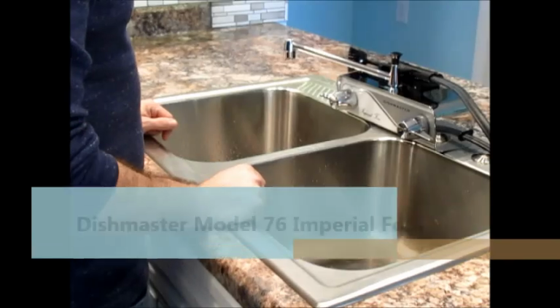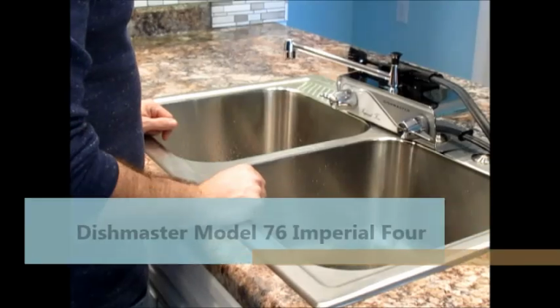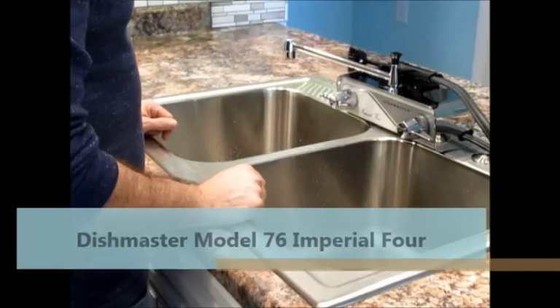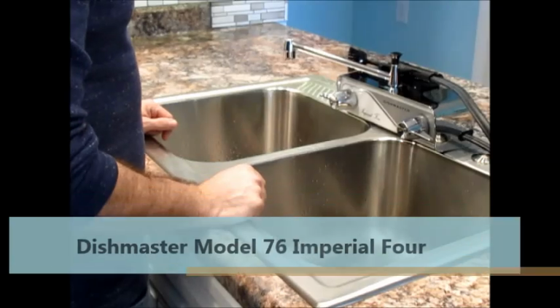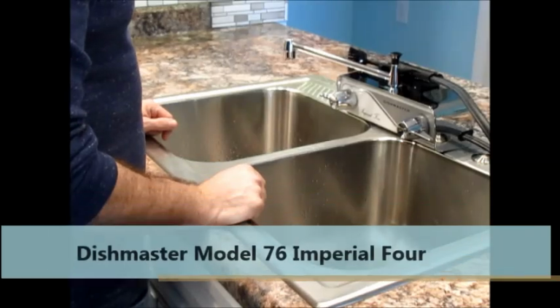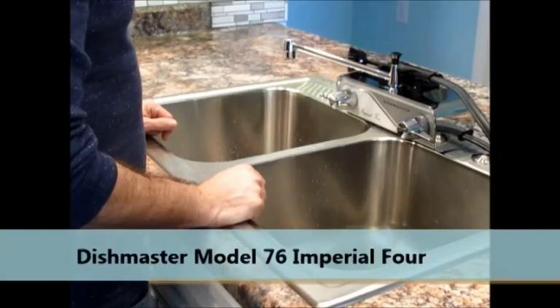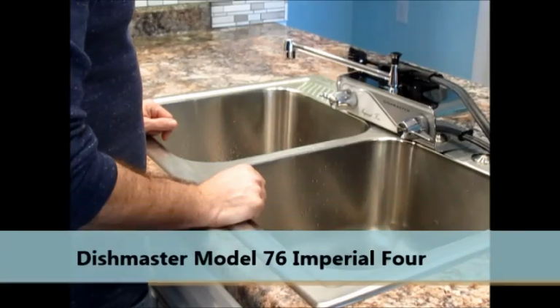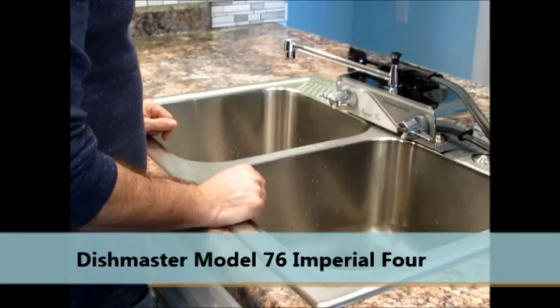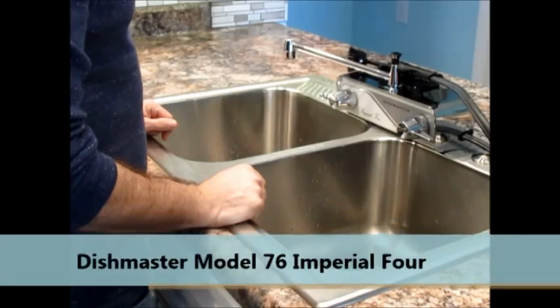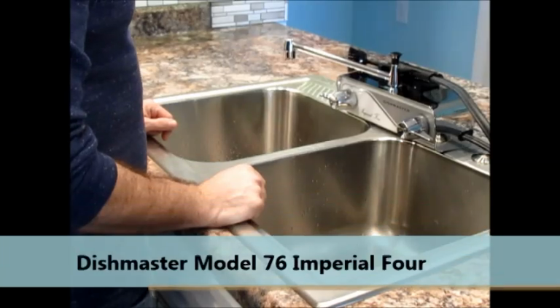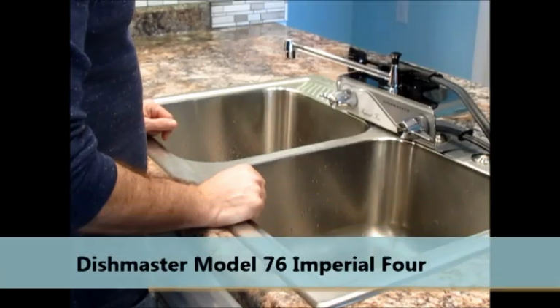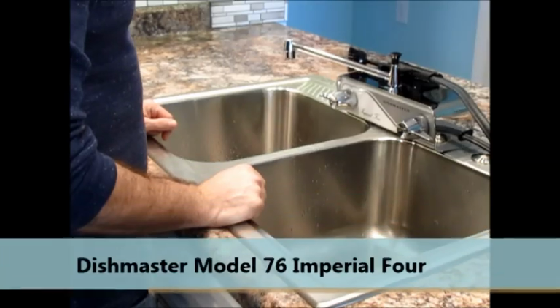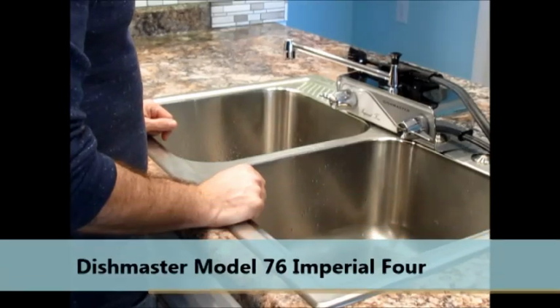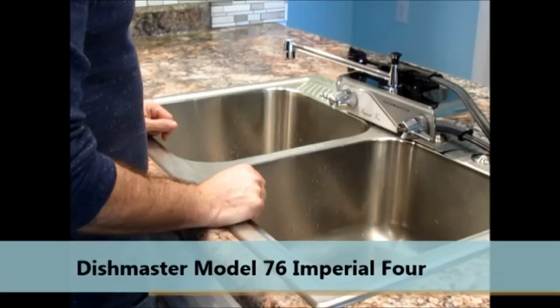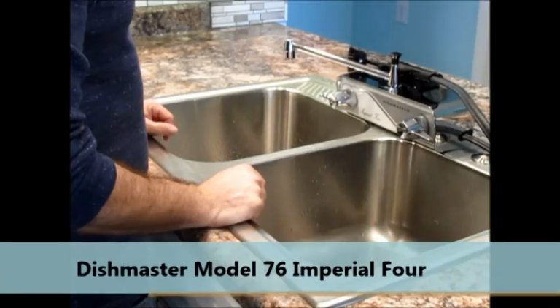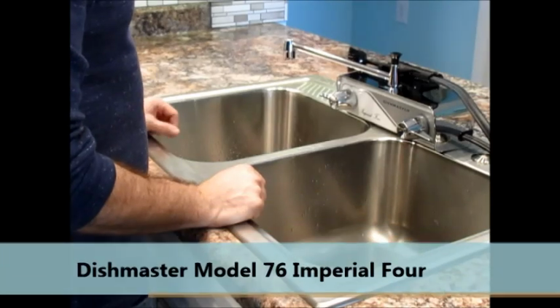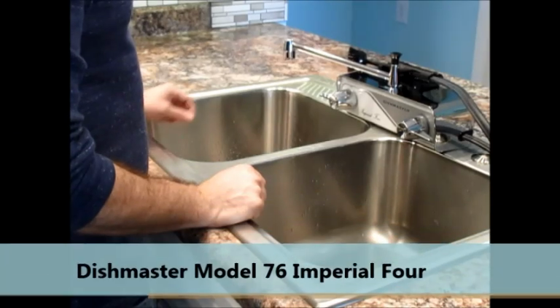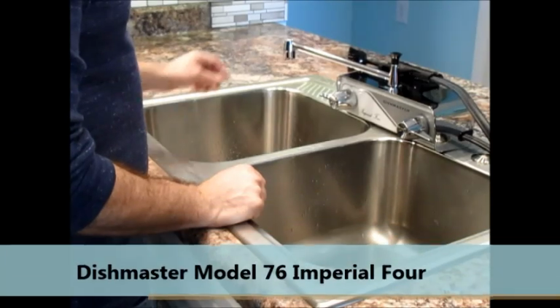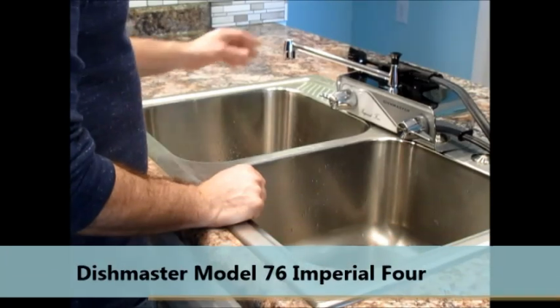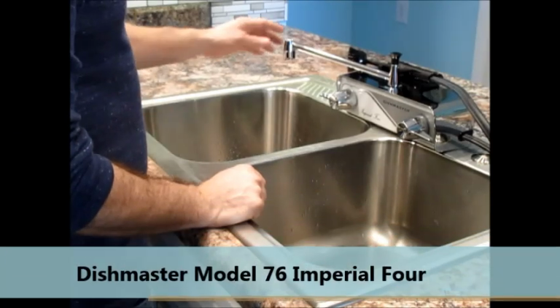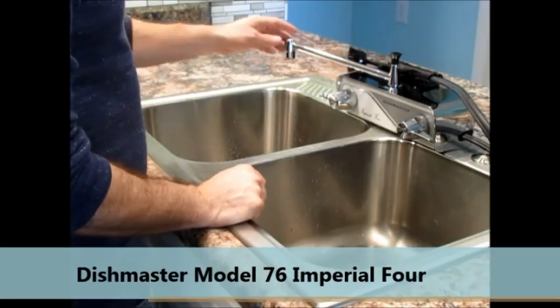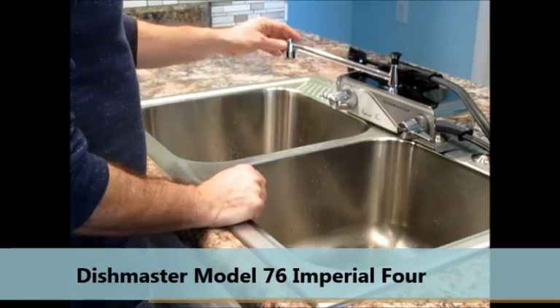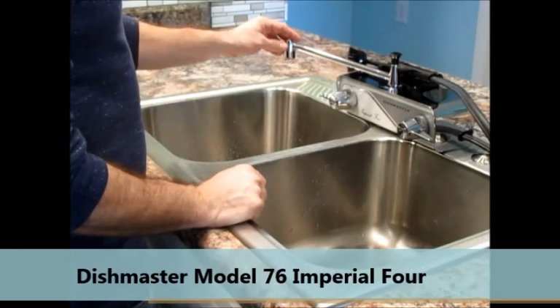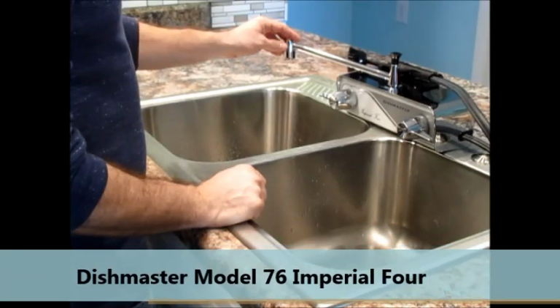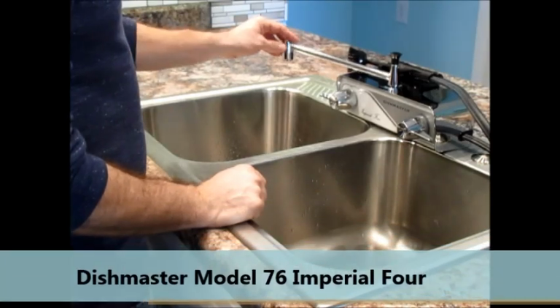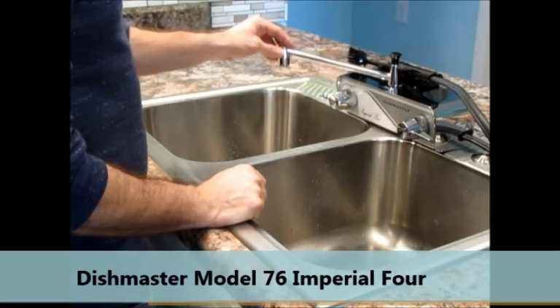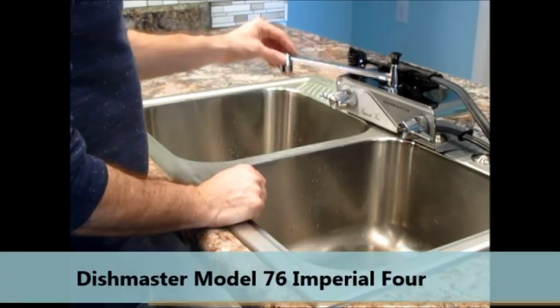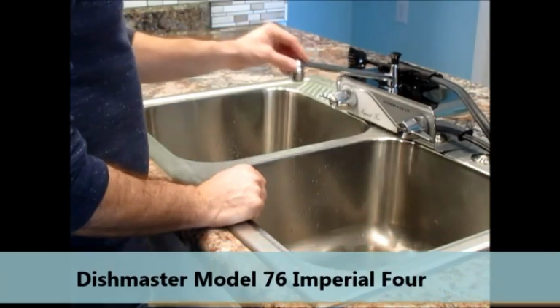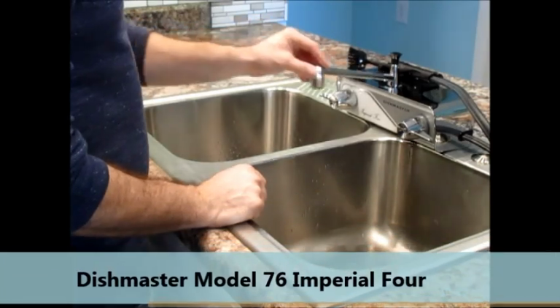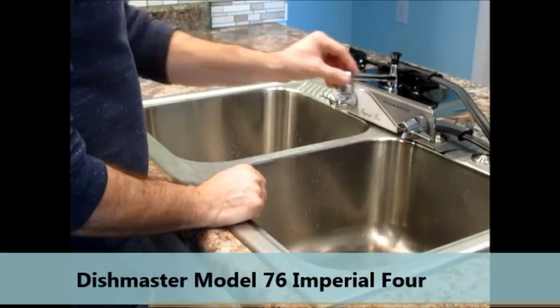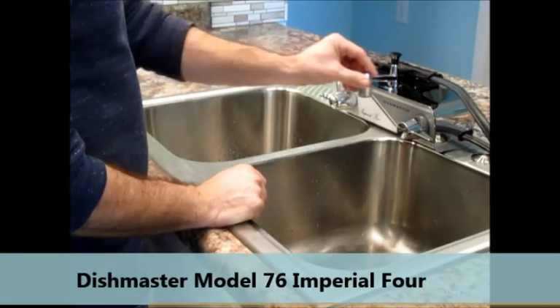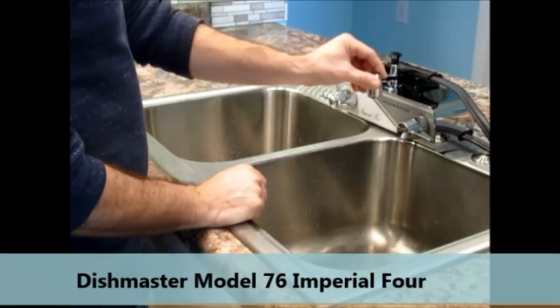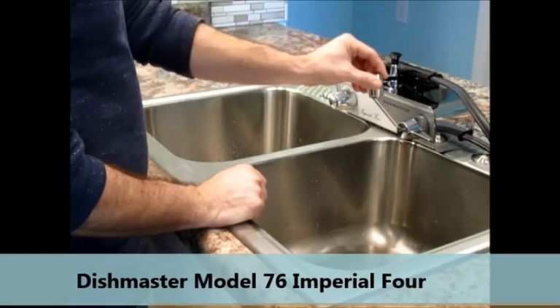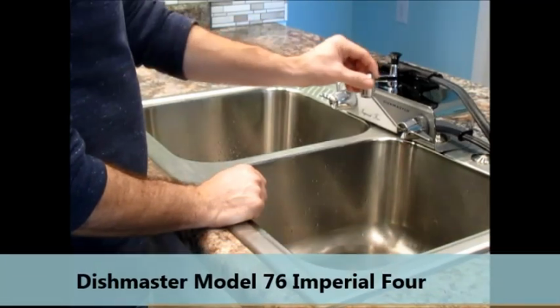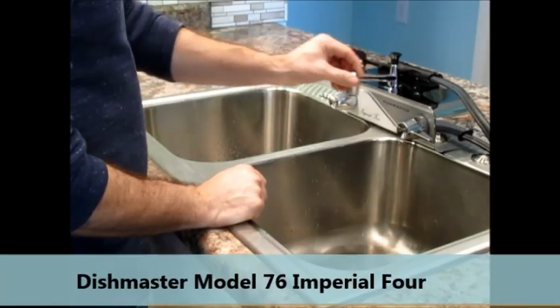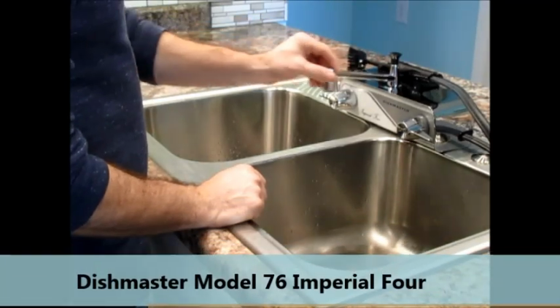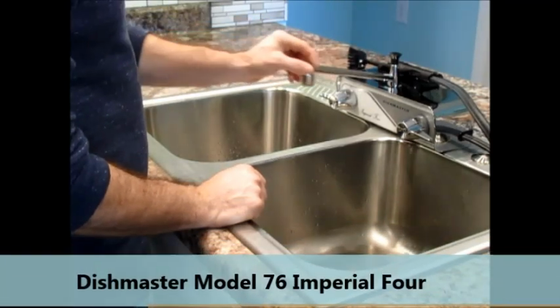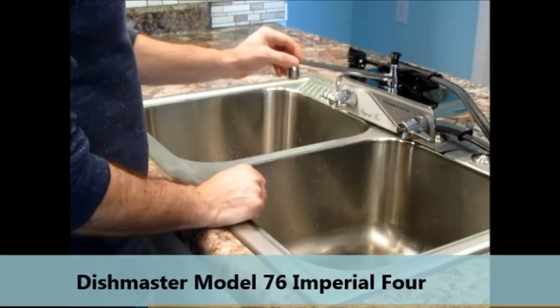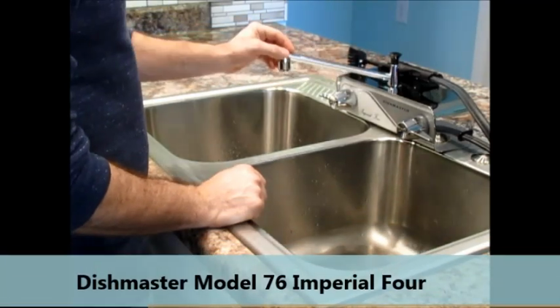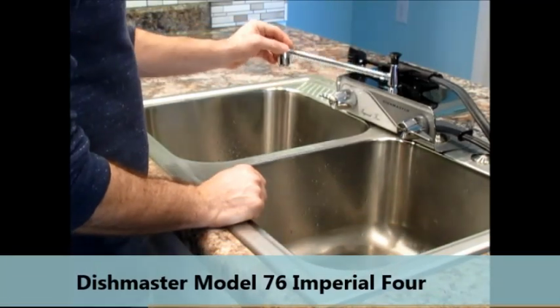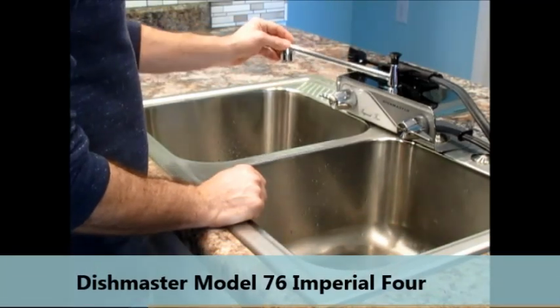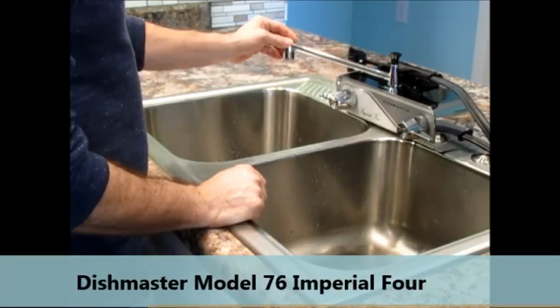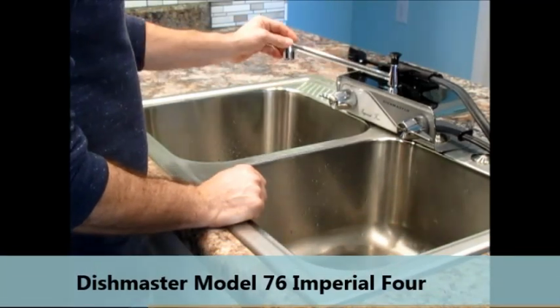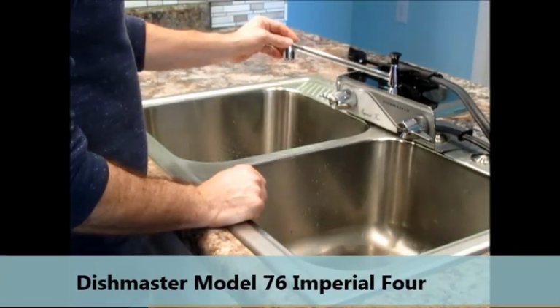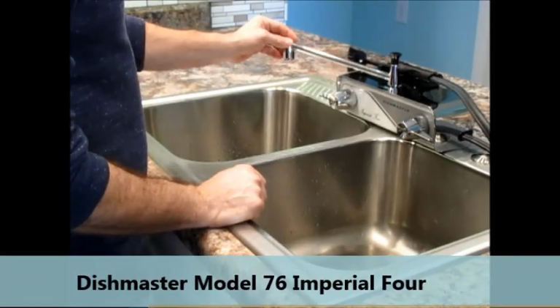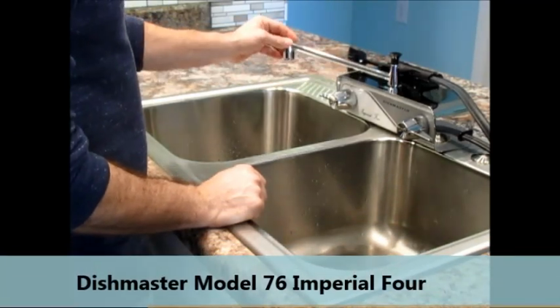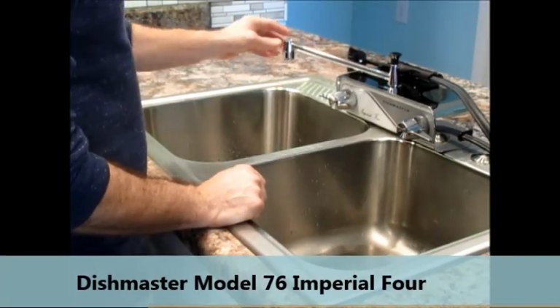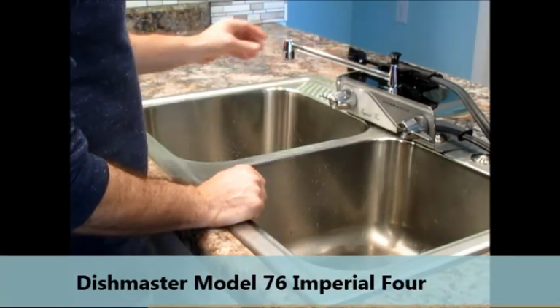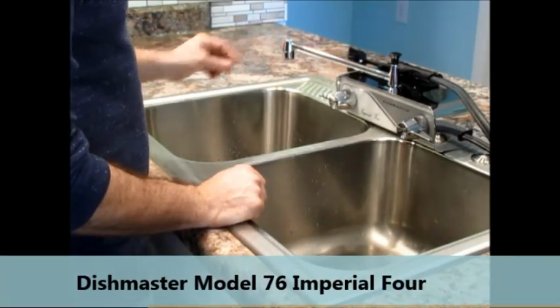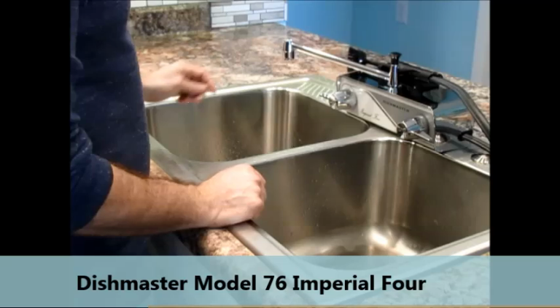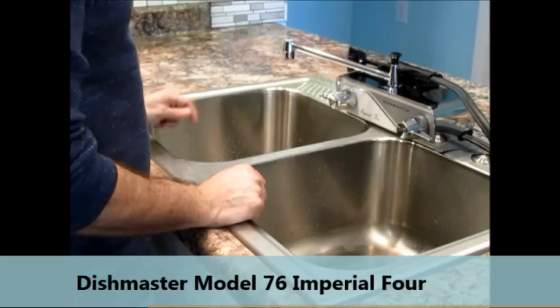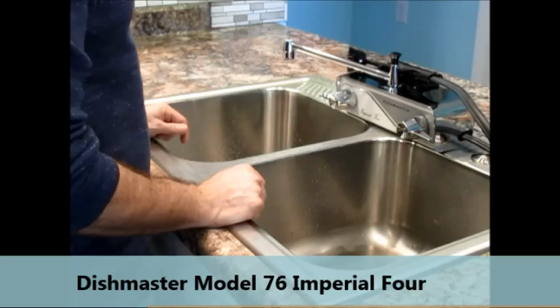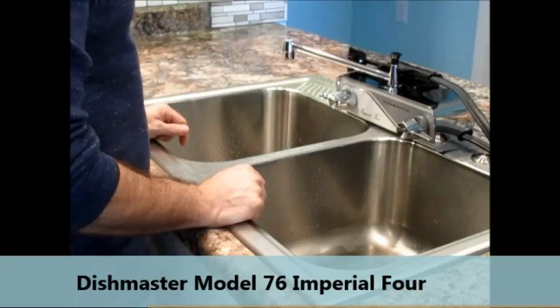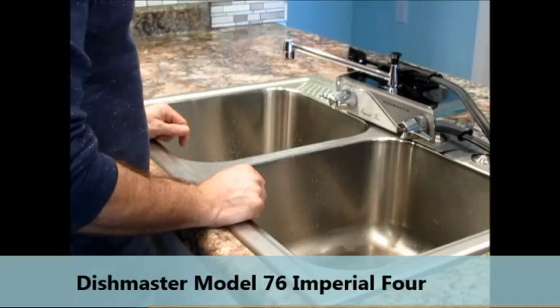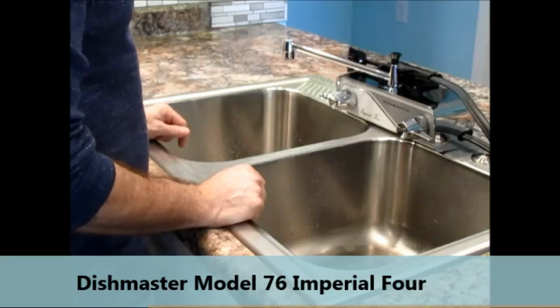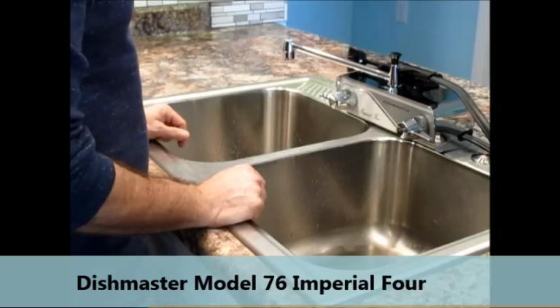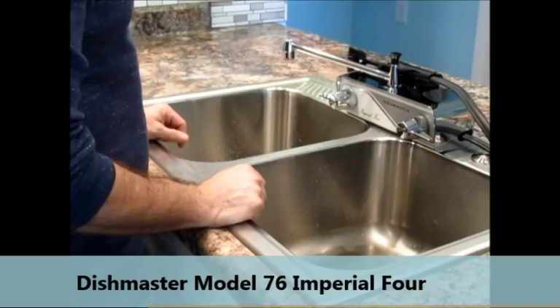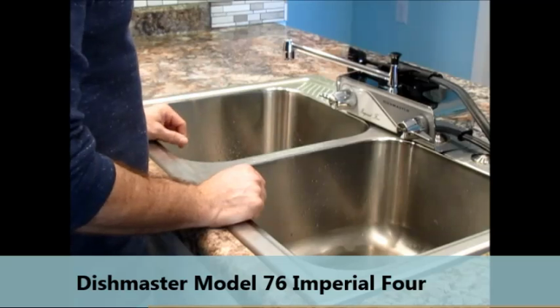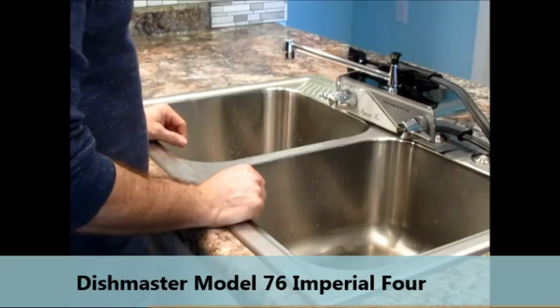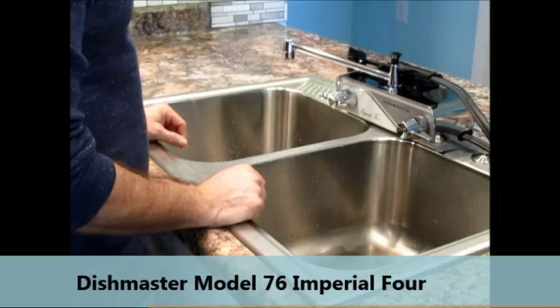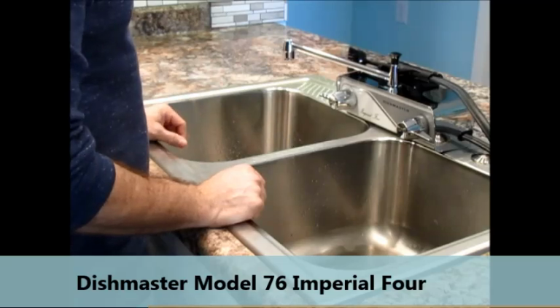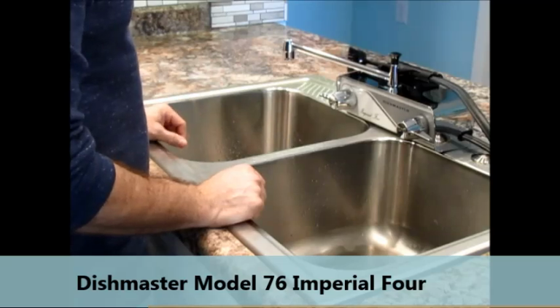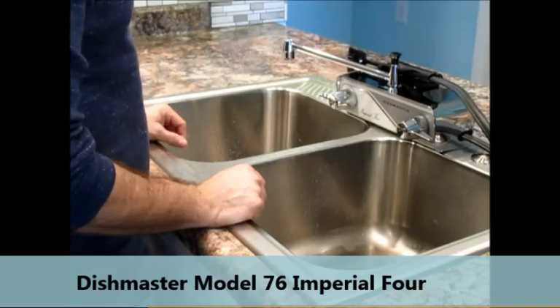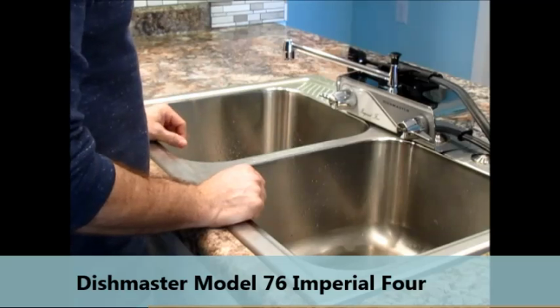This is the Dishmaster Model 76 Imperial 4. Hardware is included for both wall mounting and deck mounting.